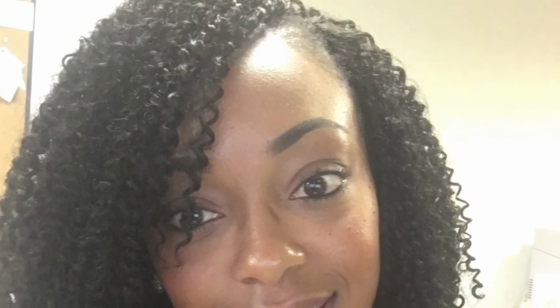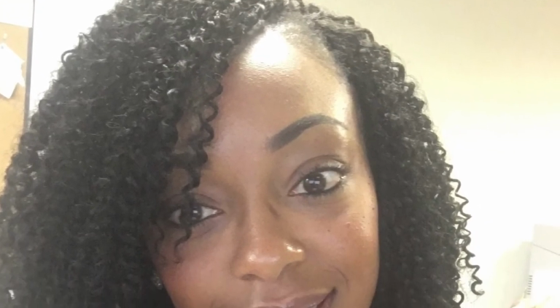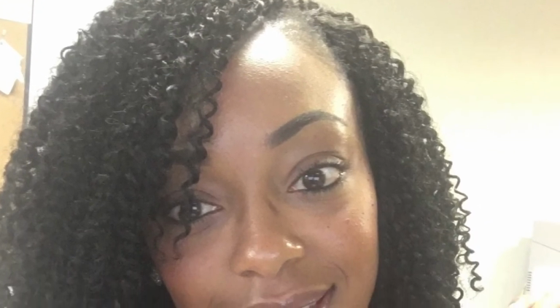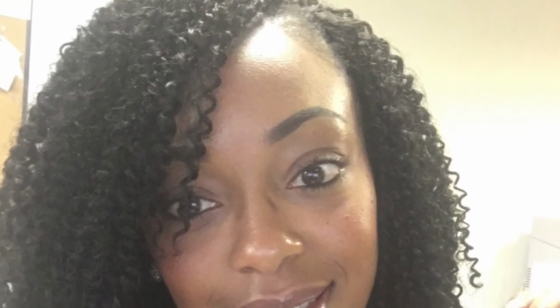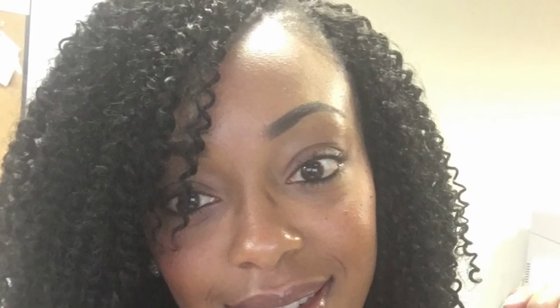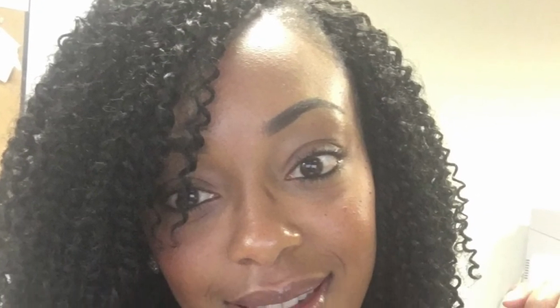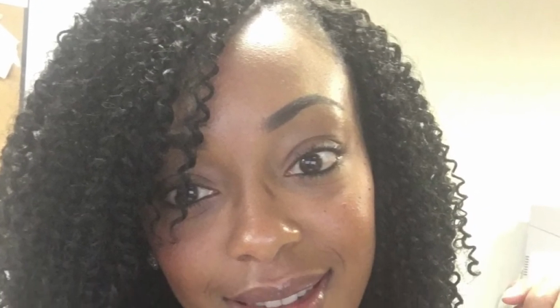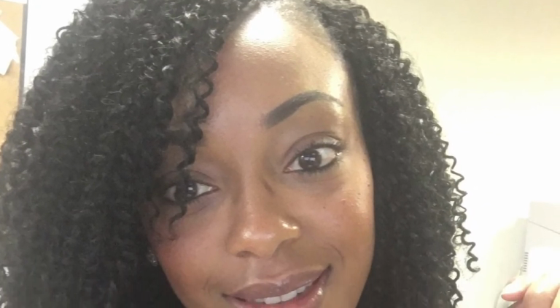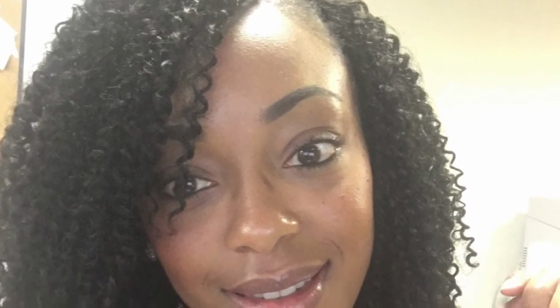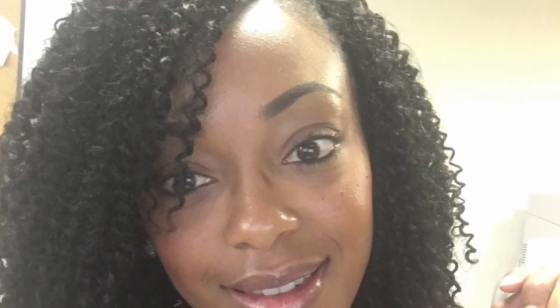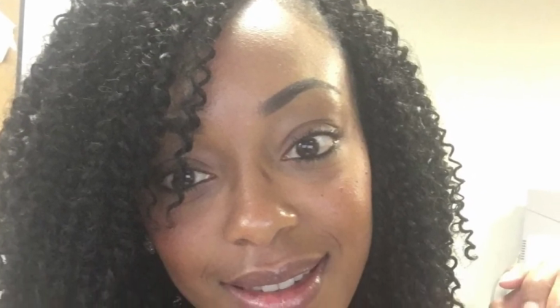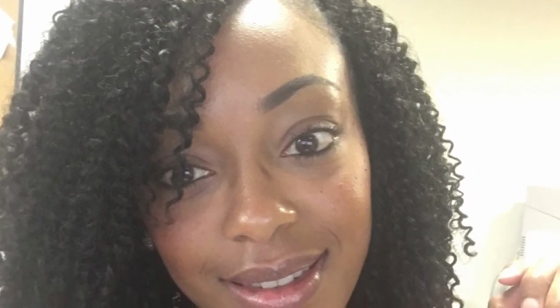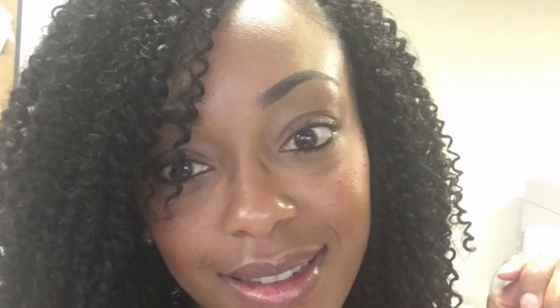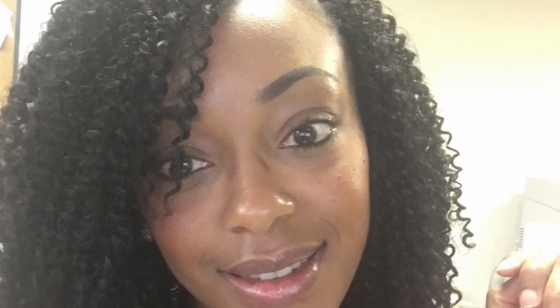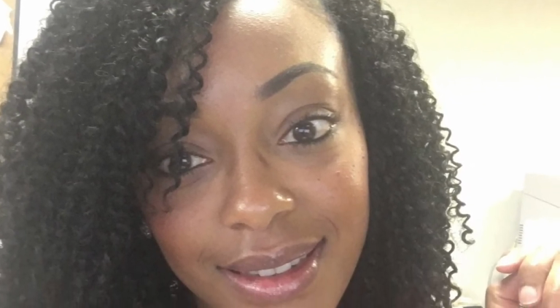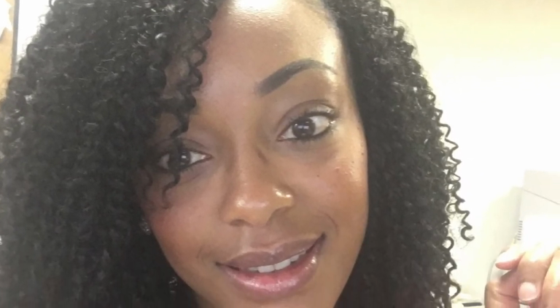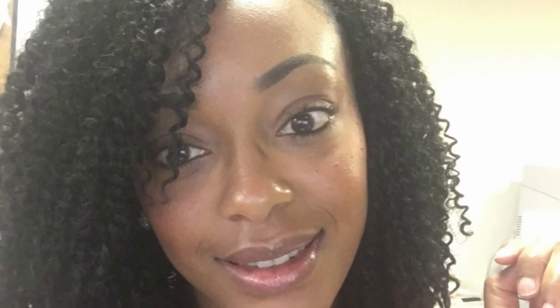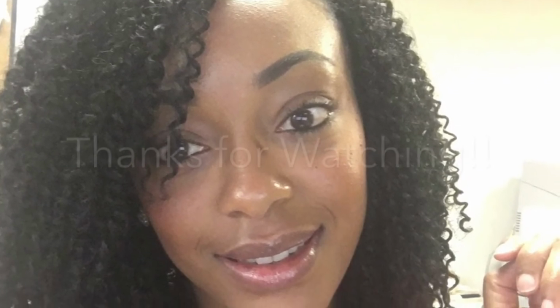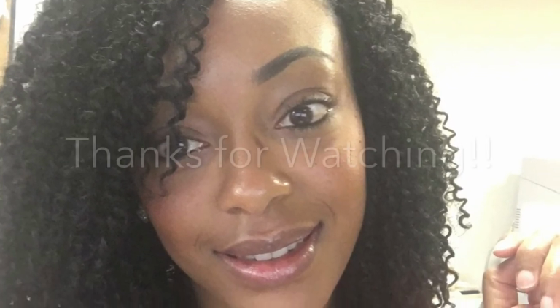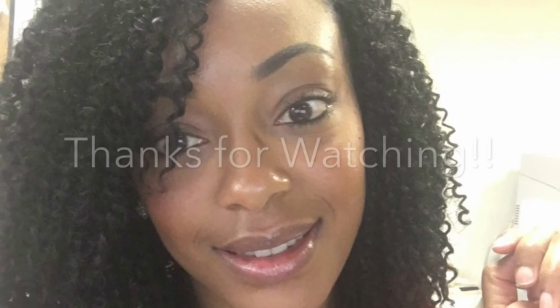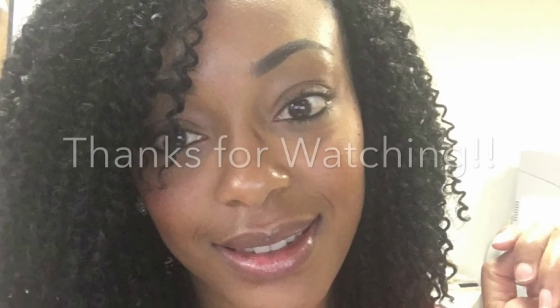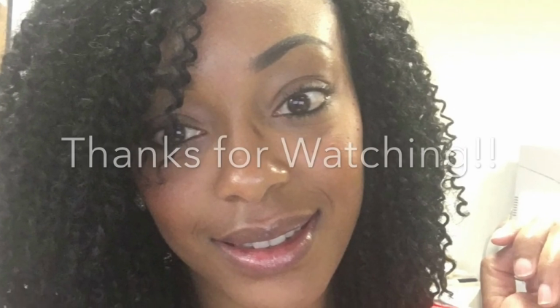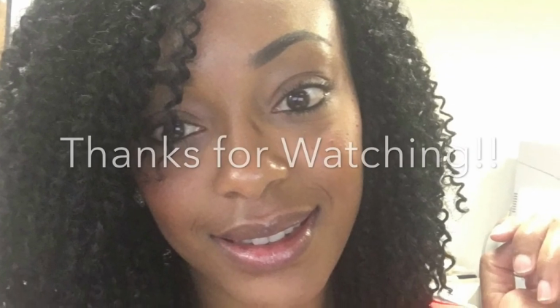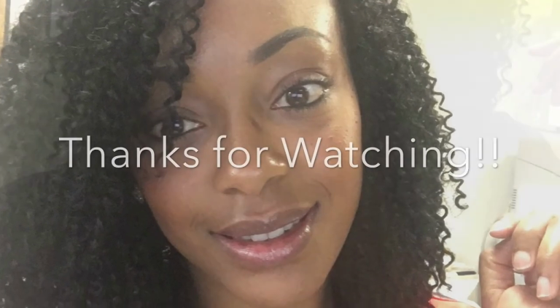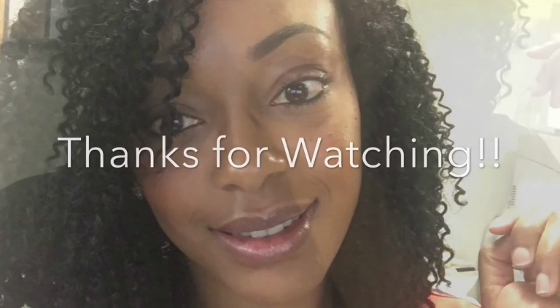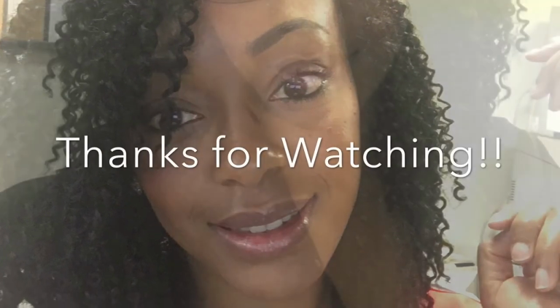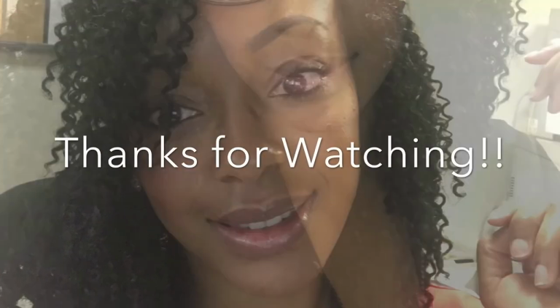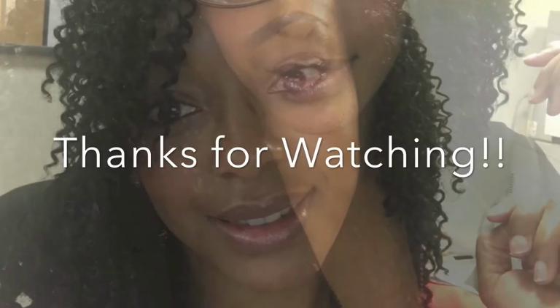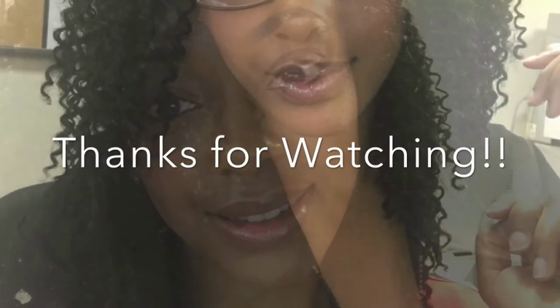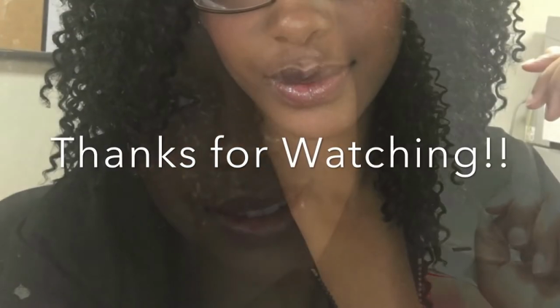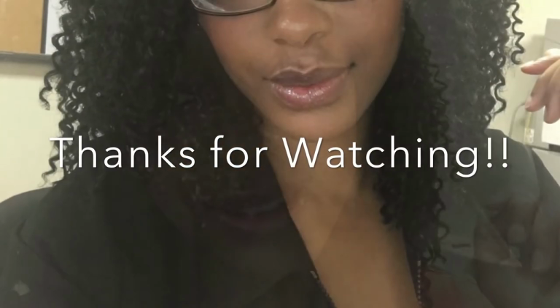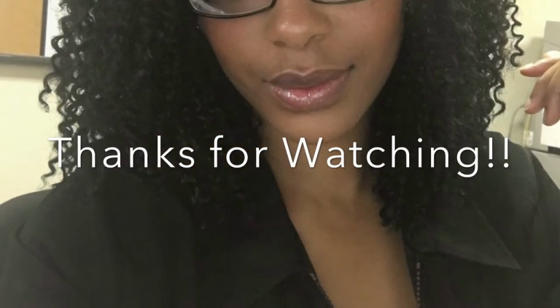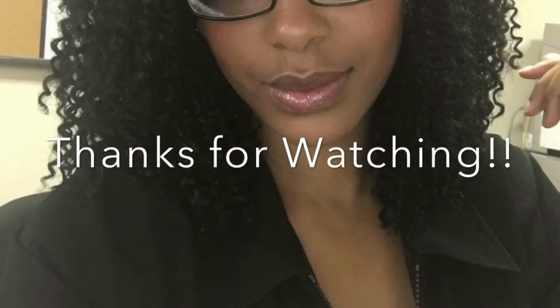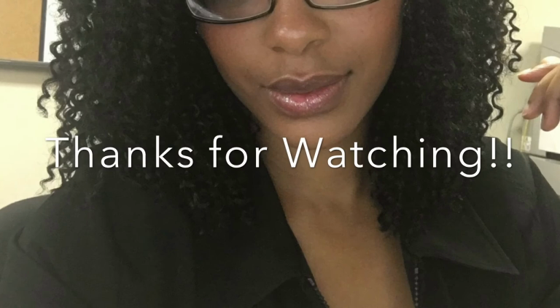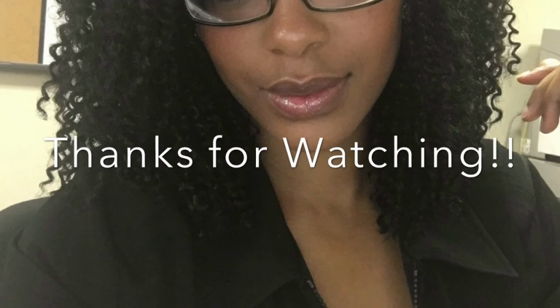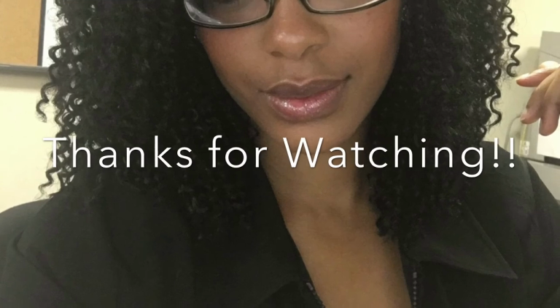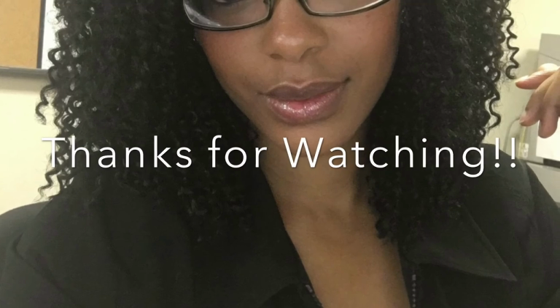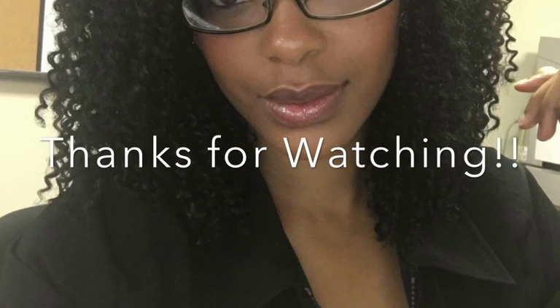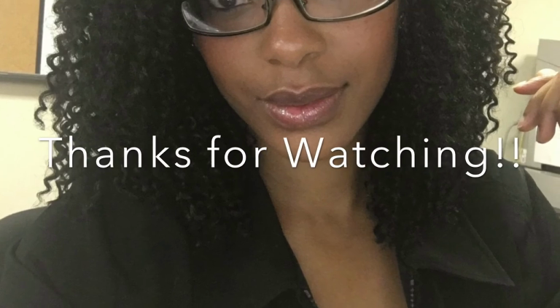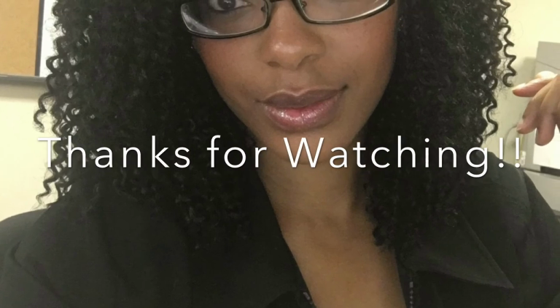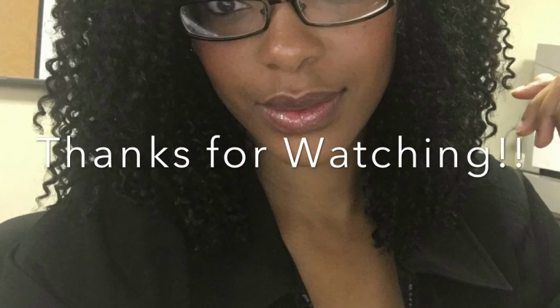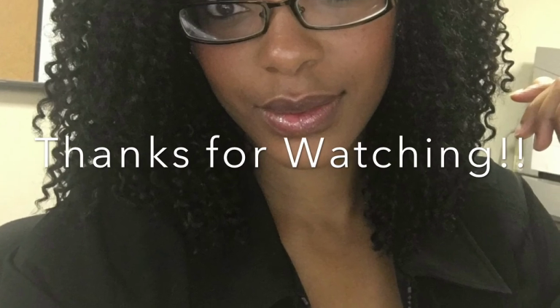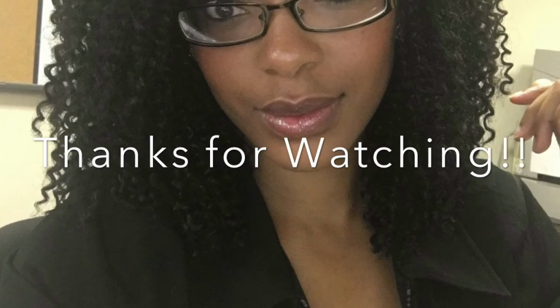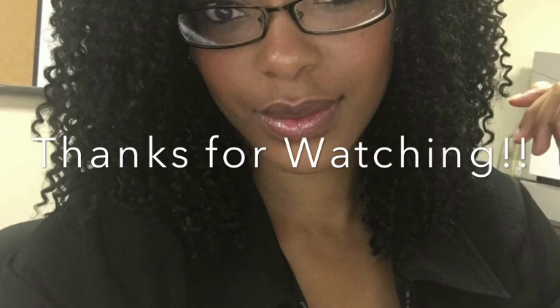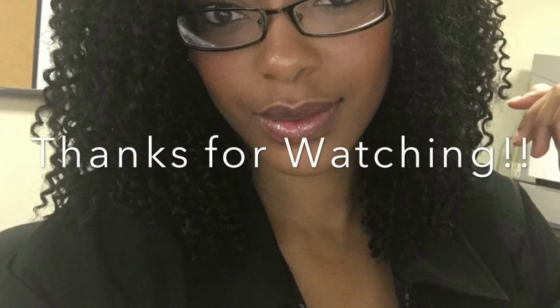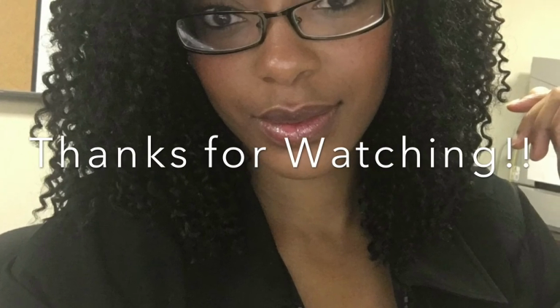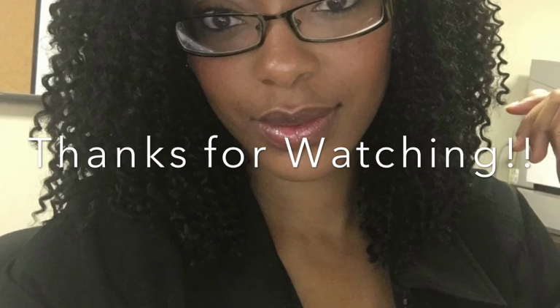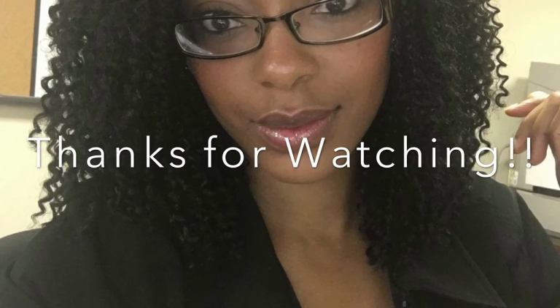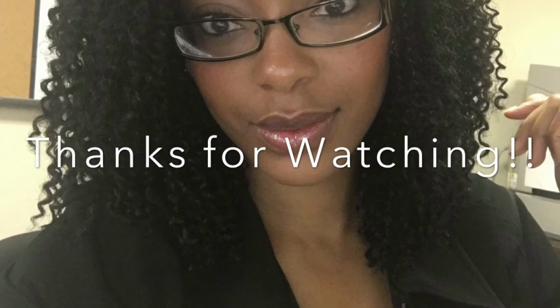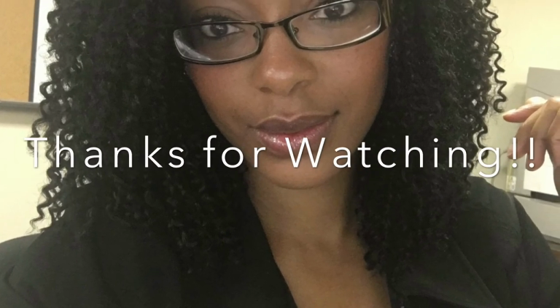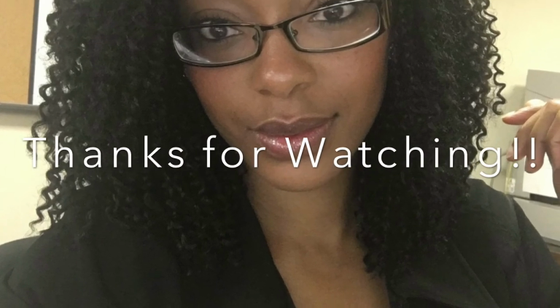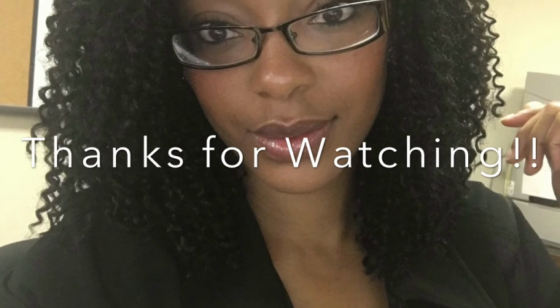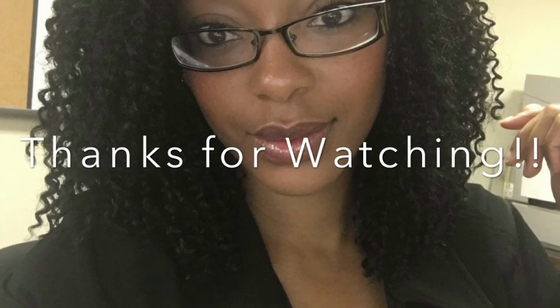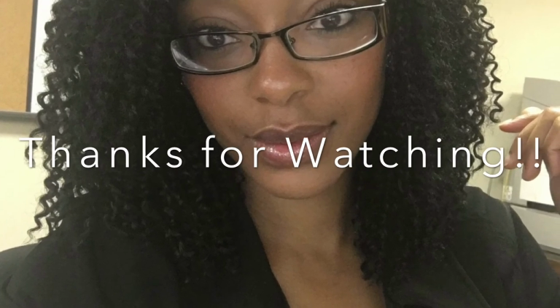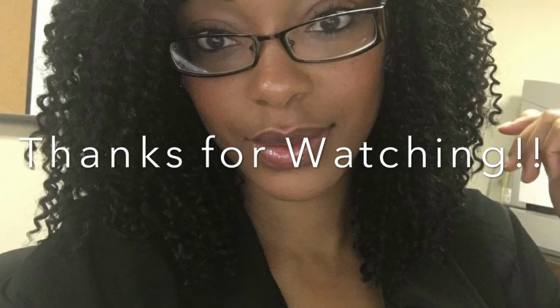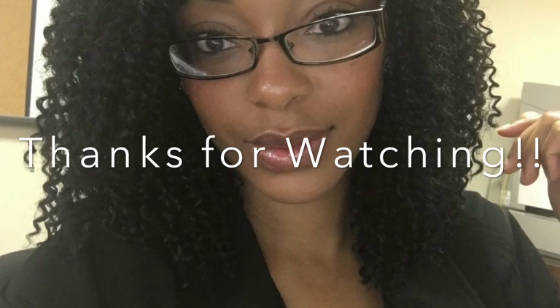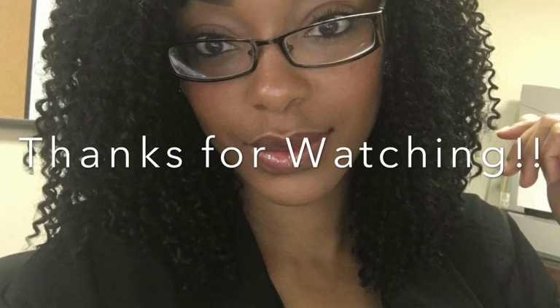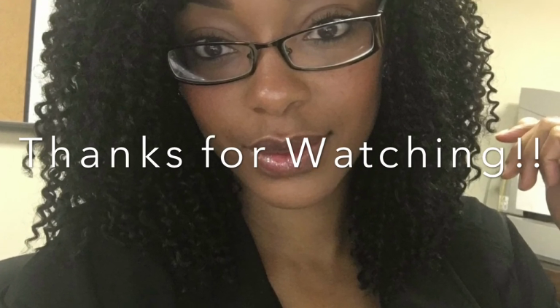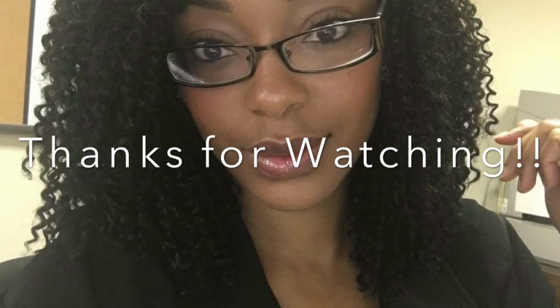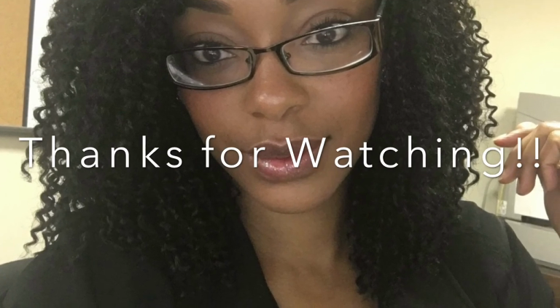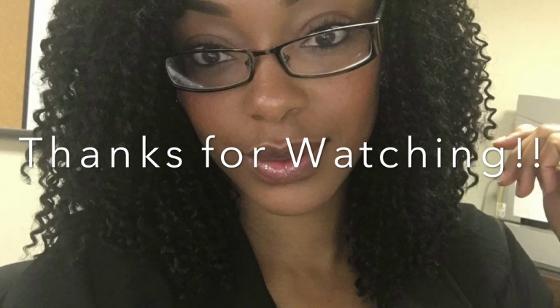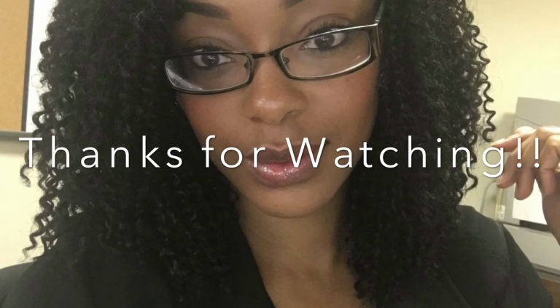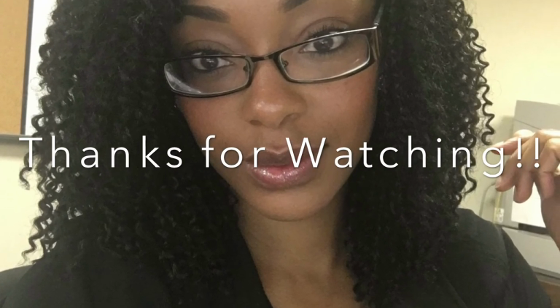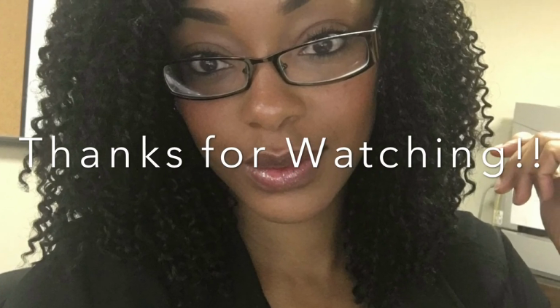I'll leave details in the description box. You guys let me know if you like this video. I appreciate you guys for watching and I'll see you guys in the next video.